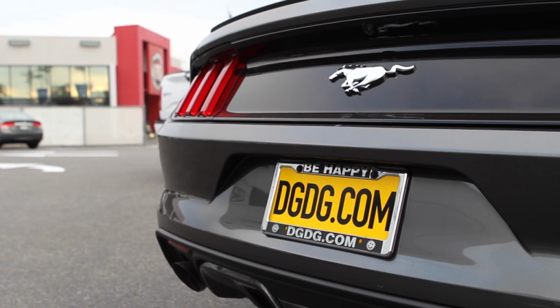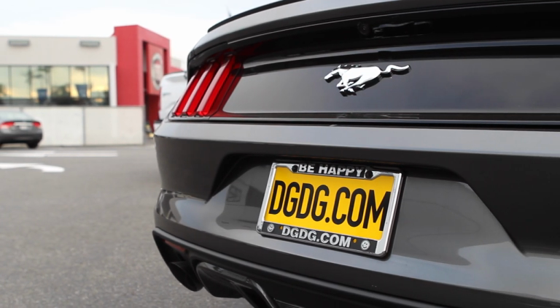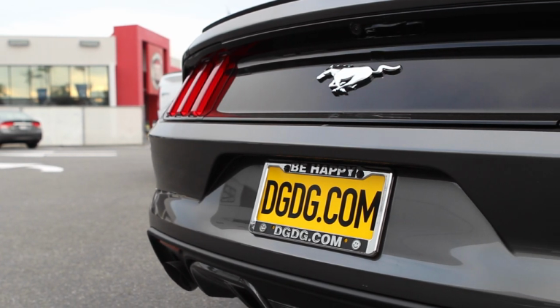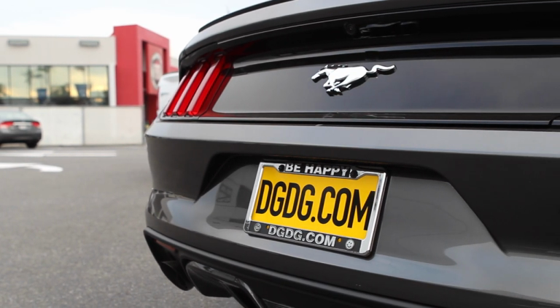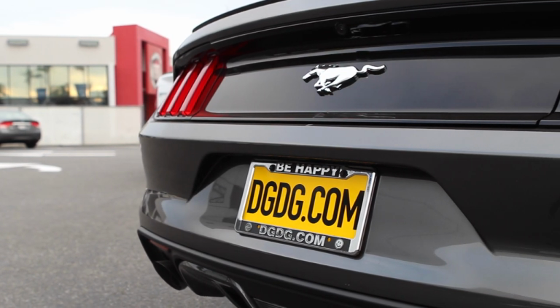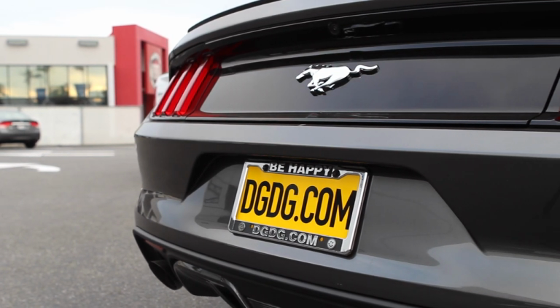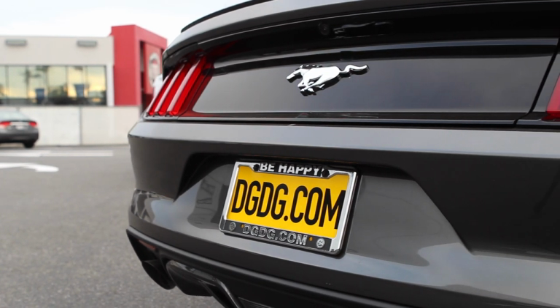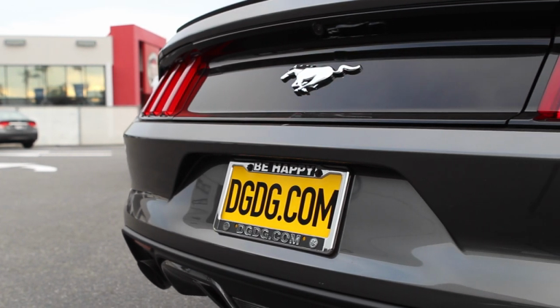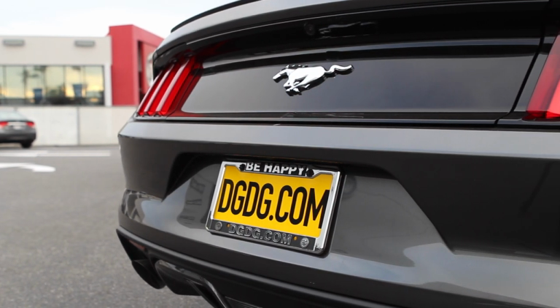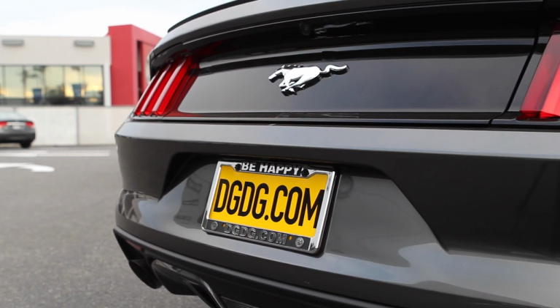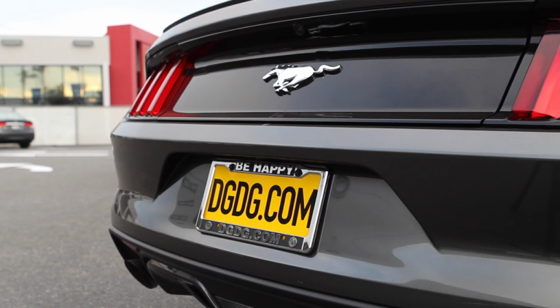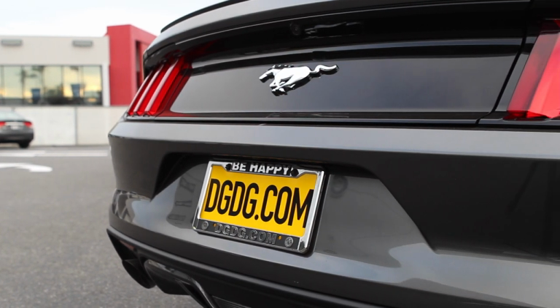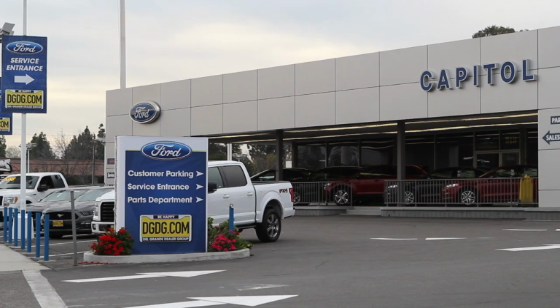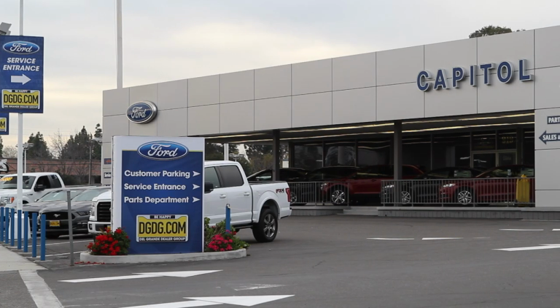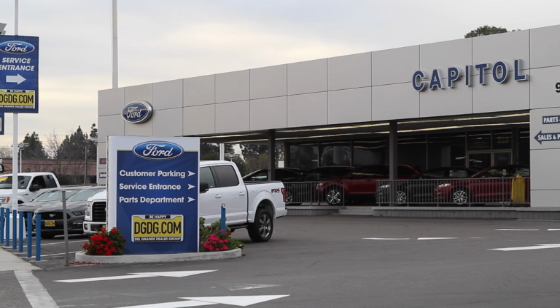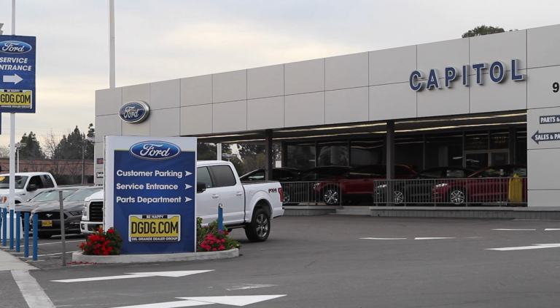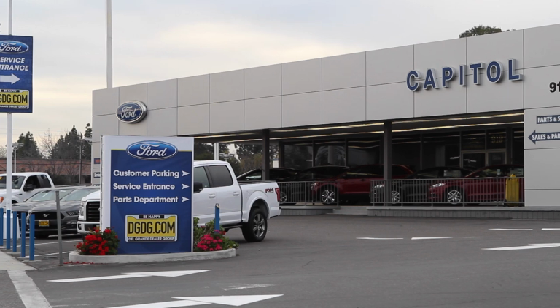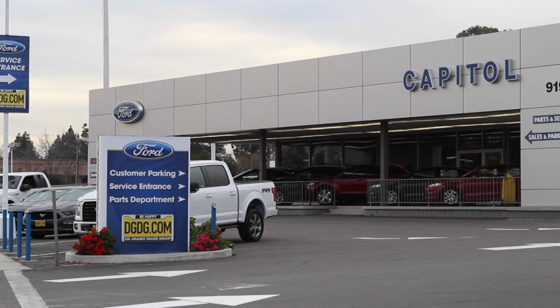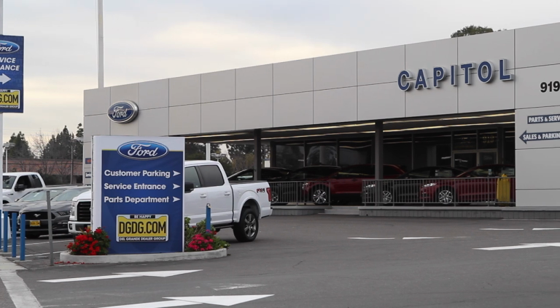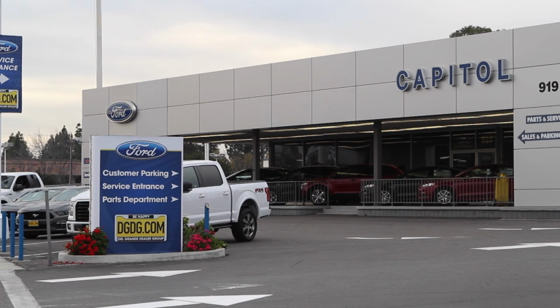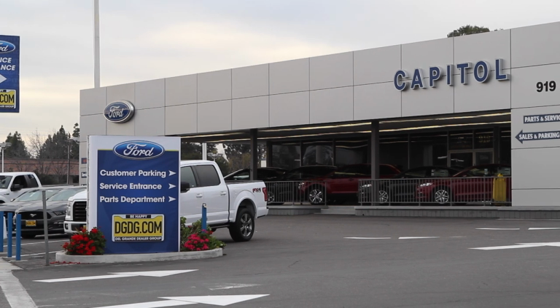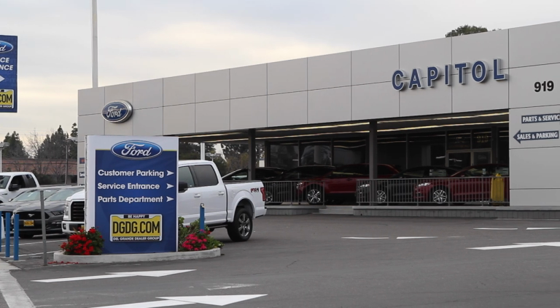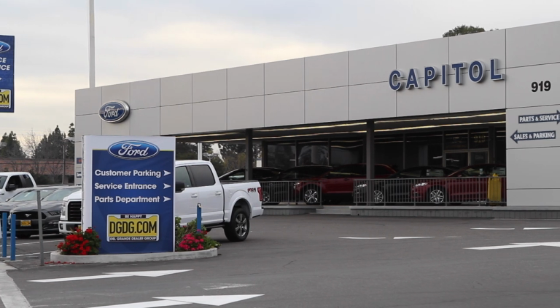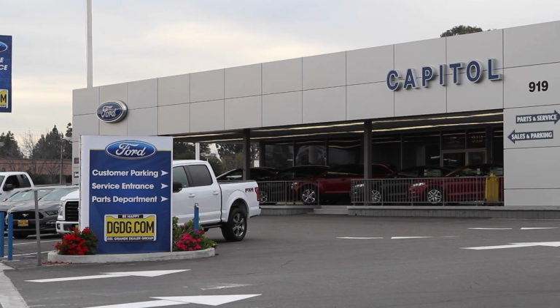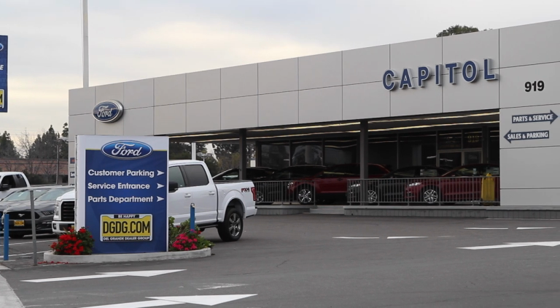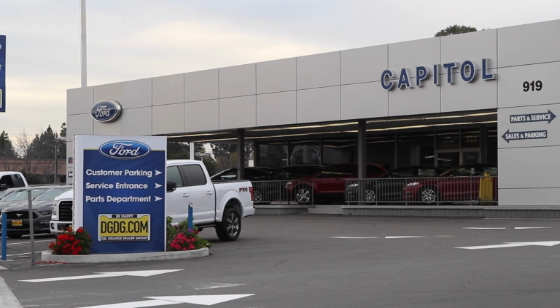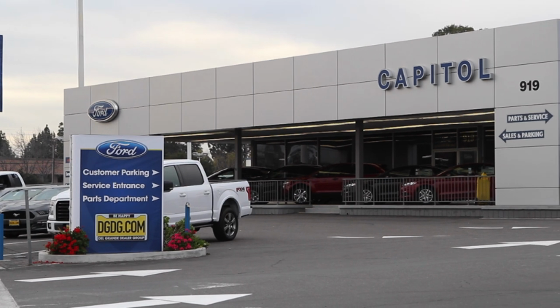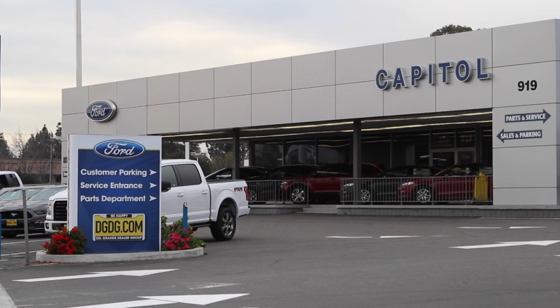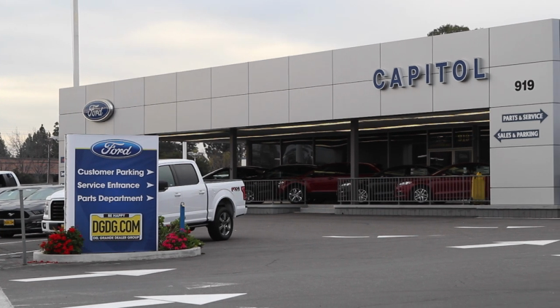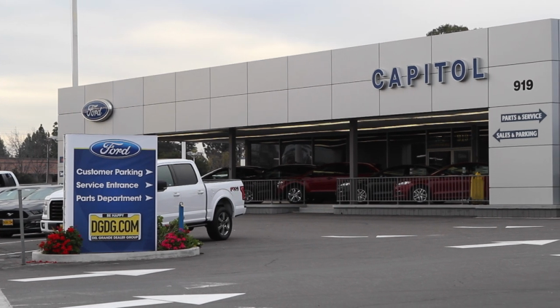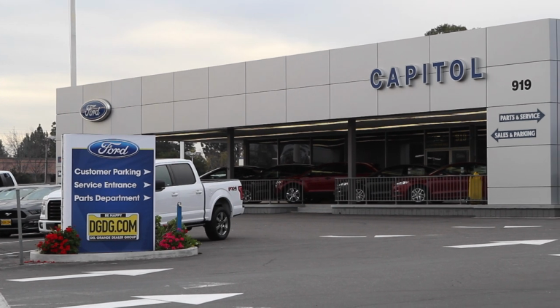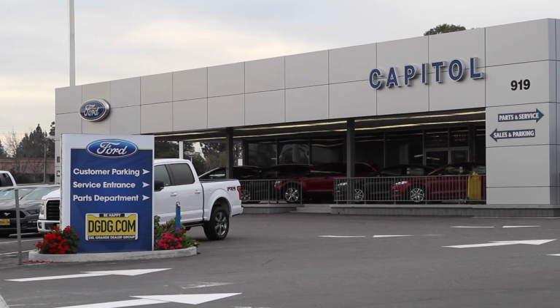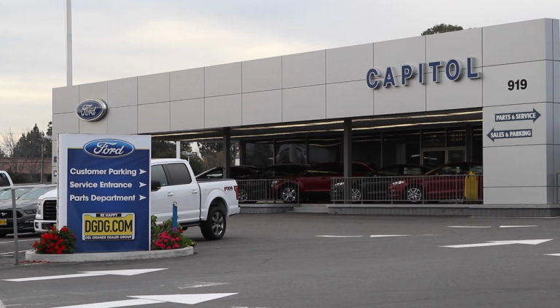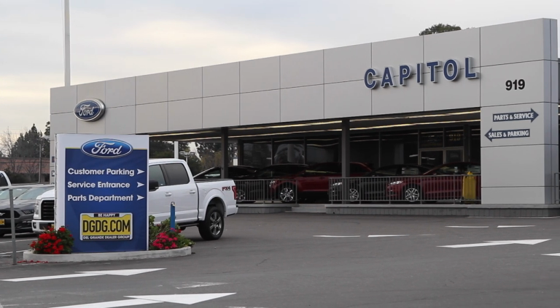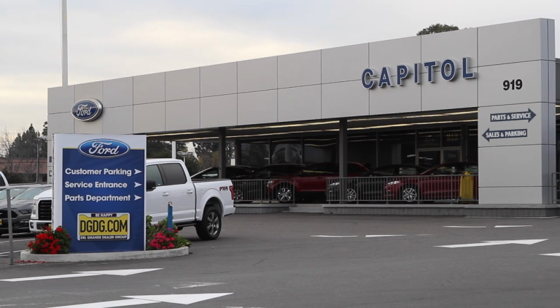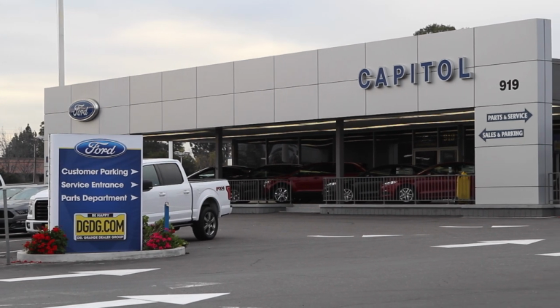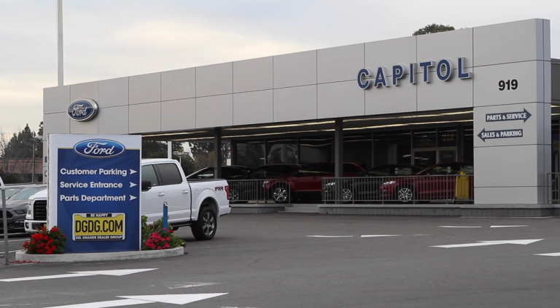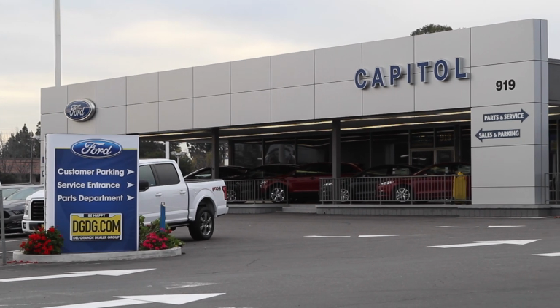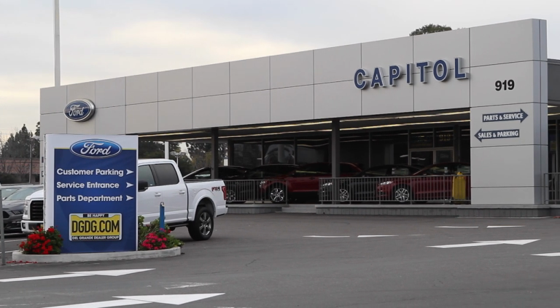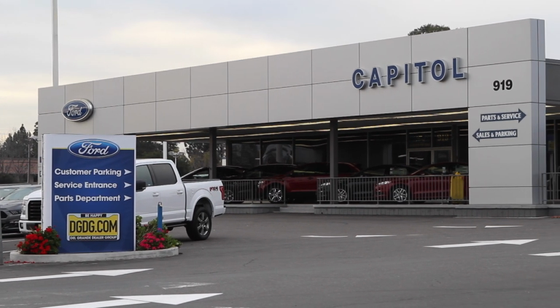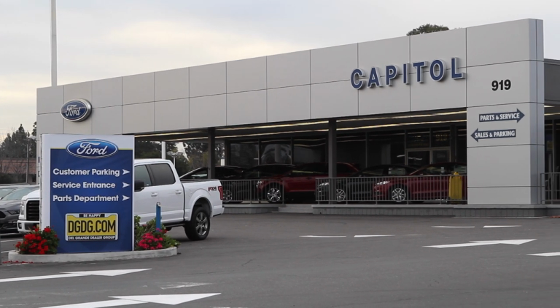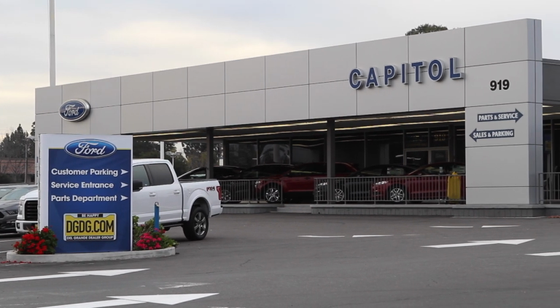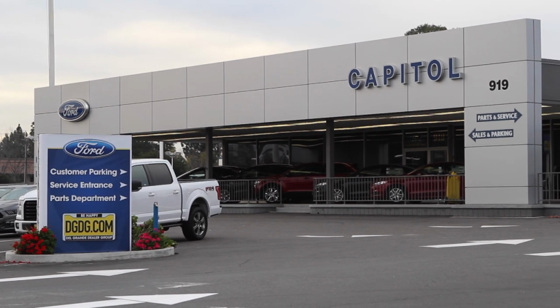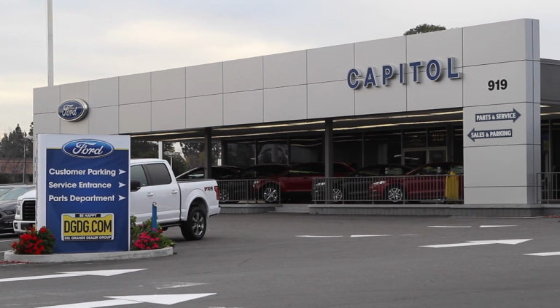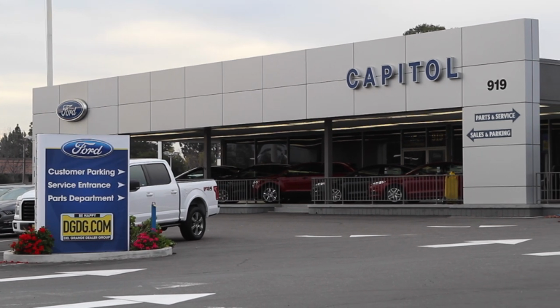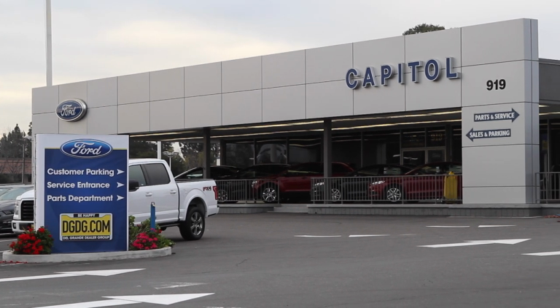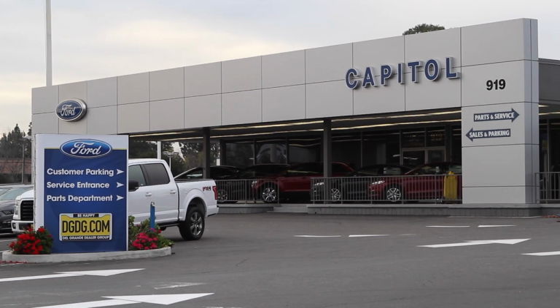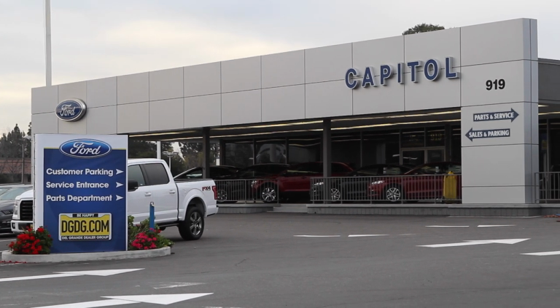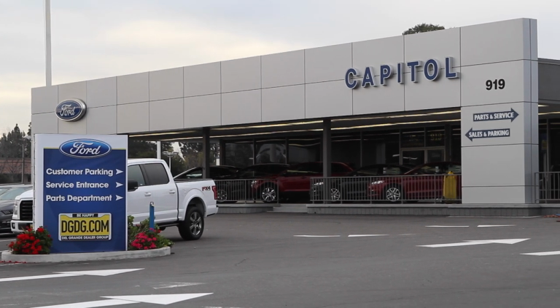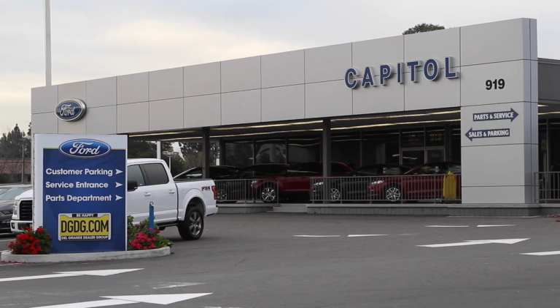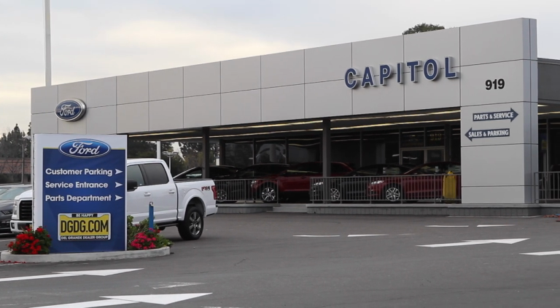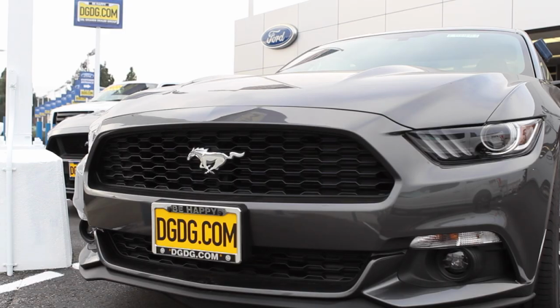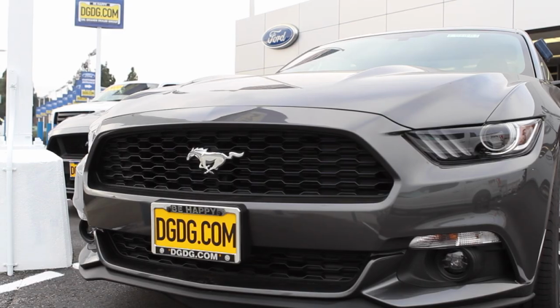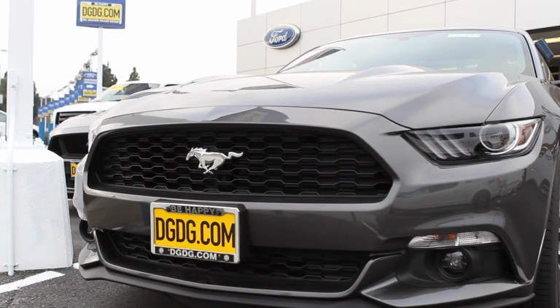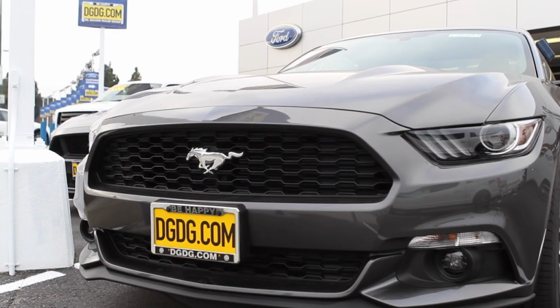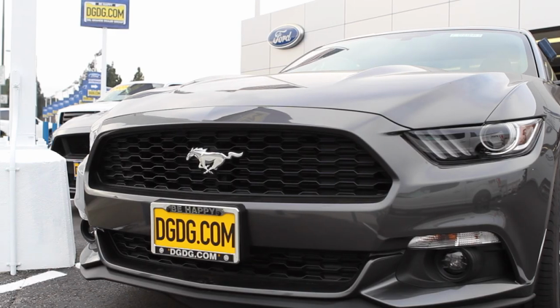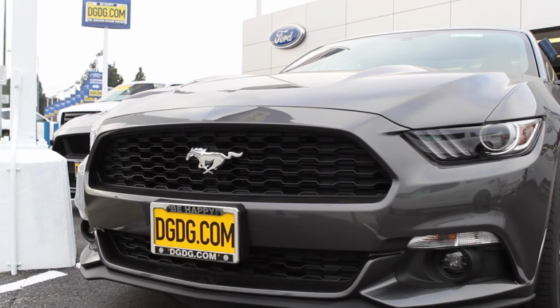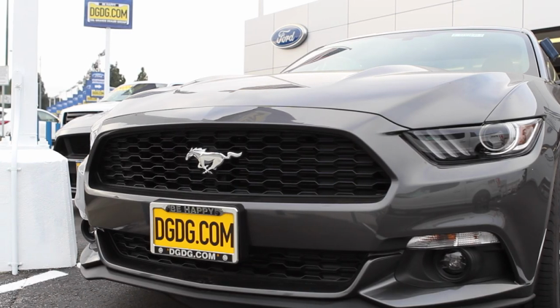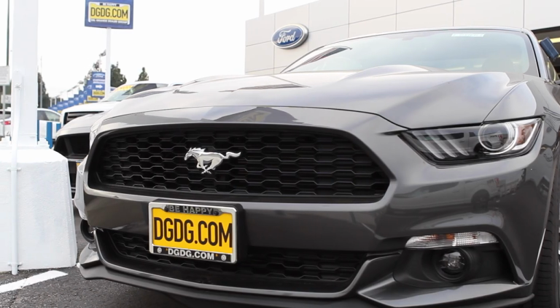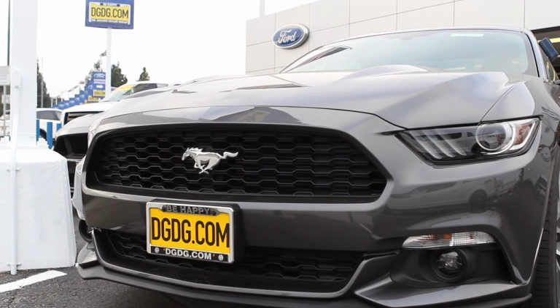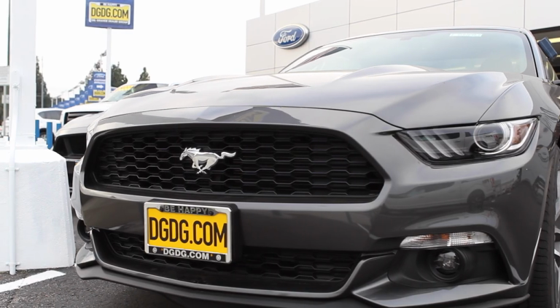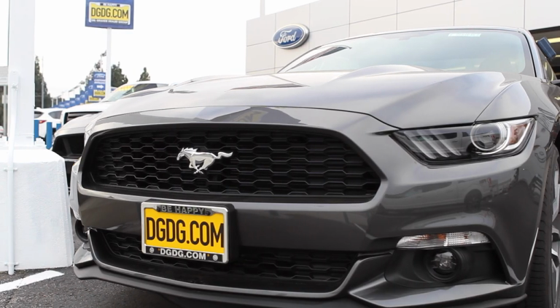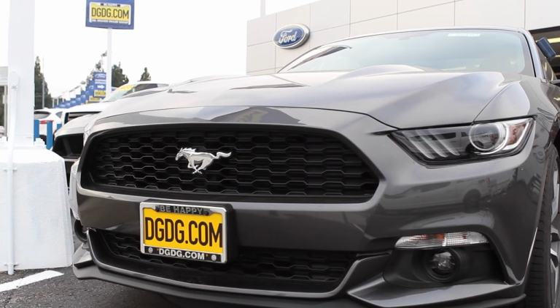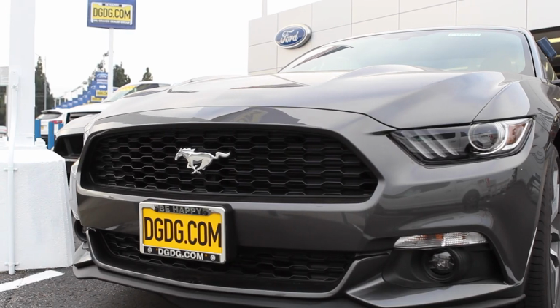Oscar here with the new Capital Four. Today we're going to talk about the new 2015 Ford Mustang EcoBoost.